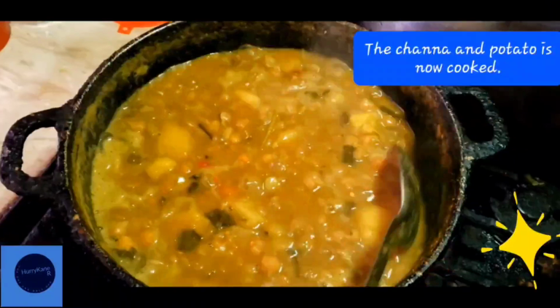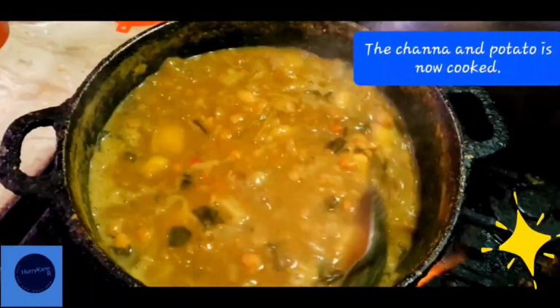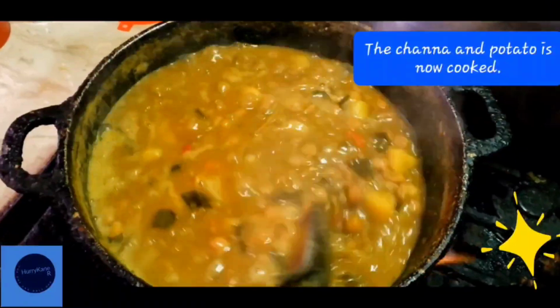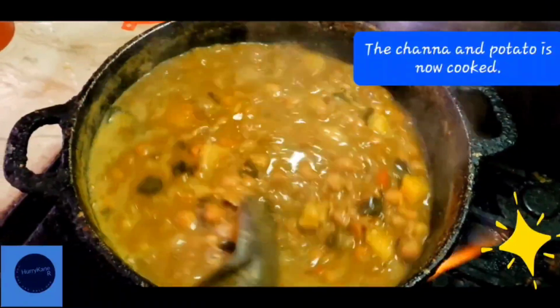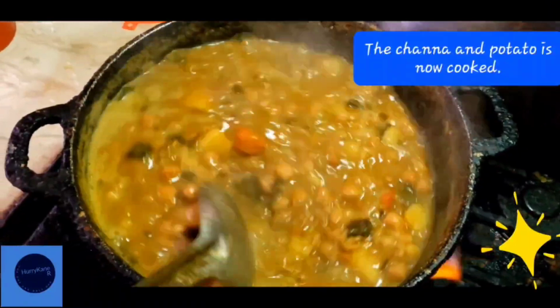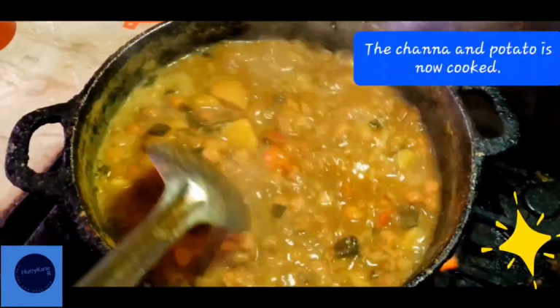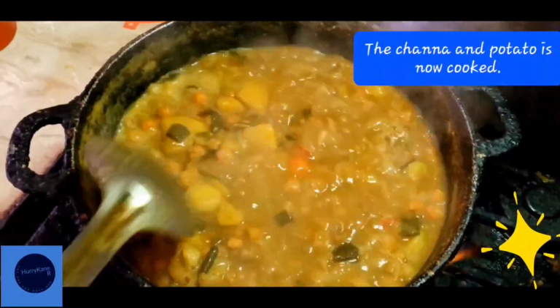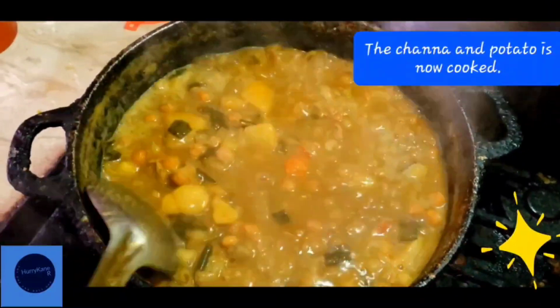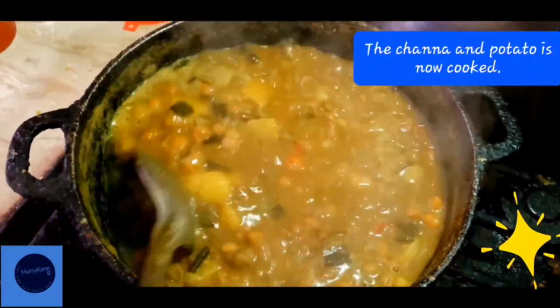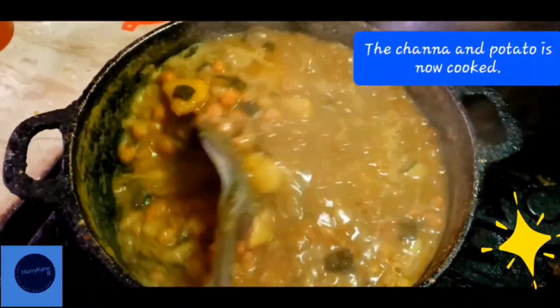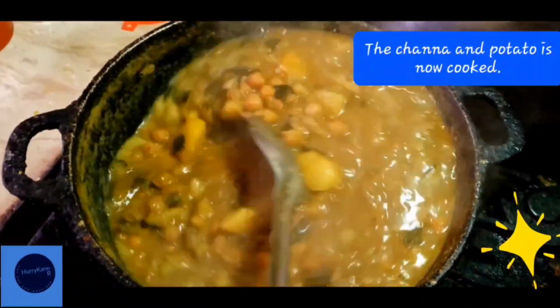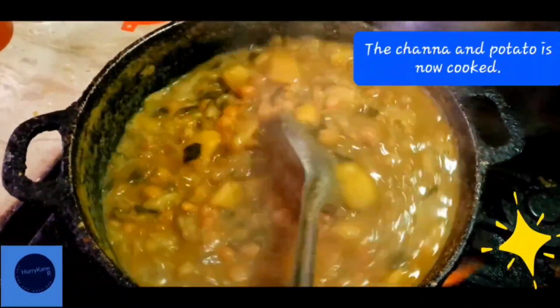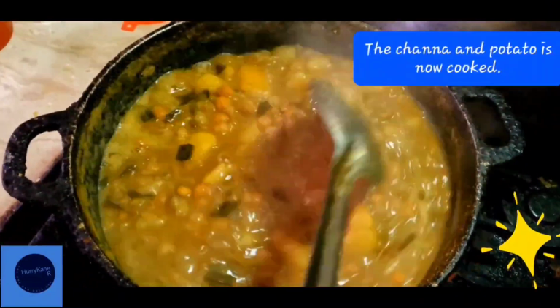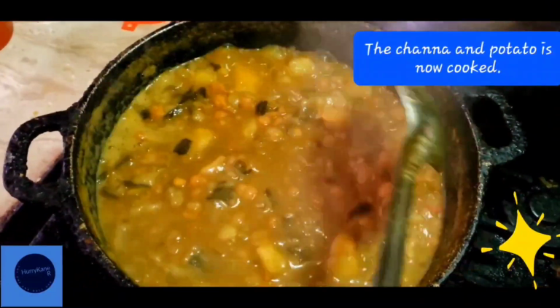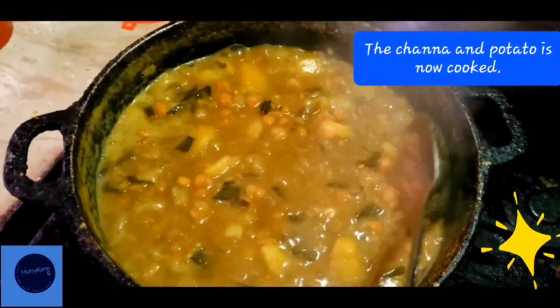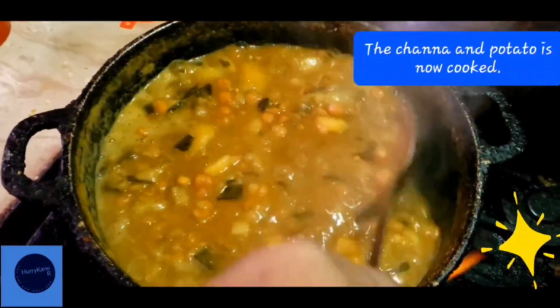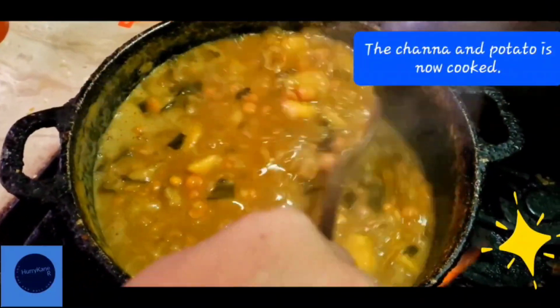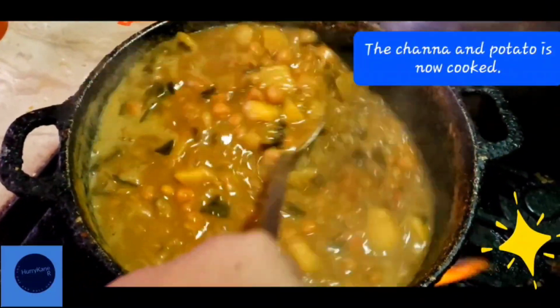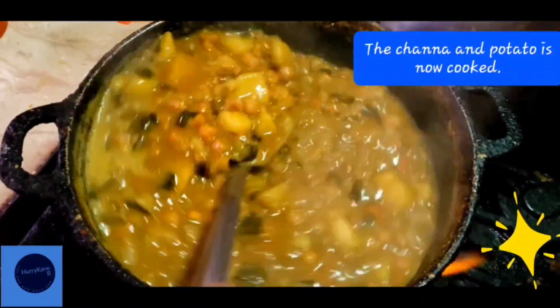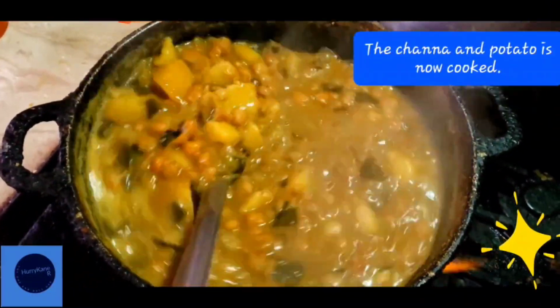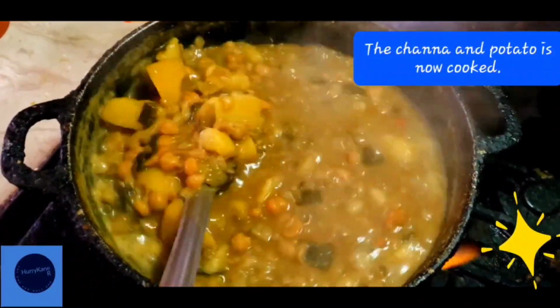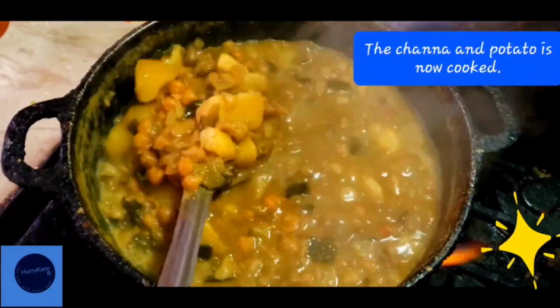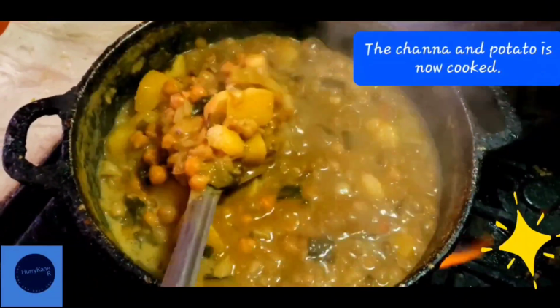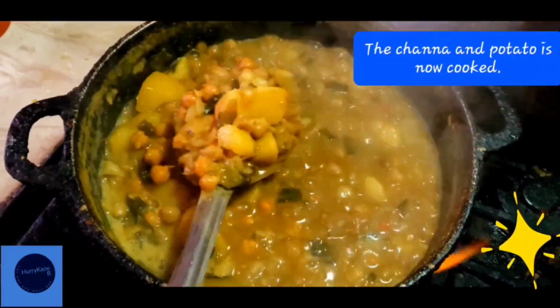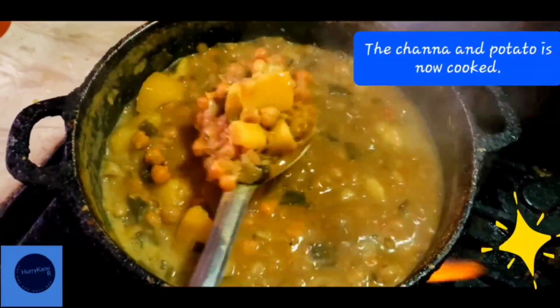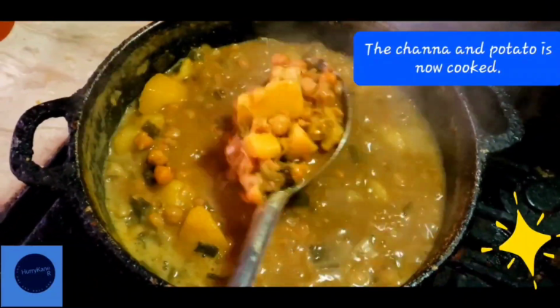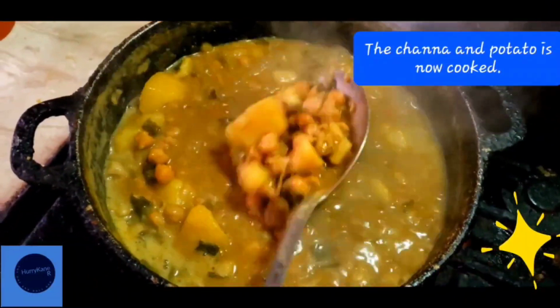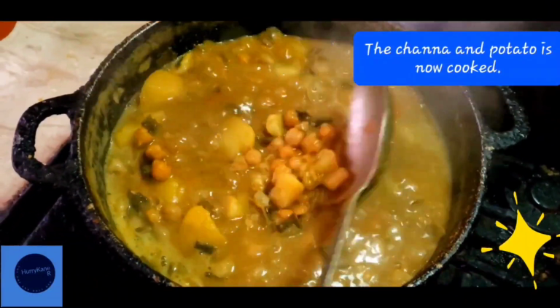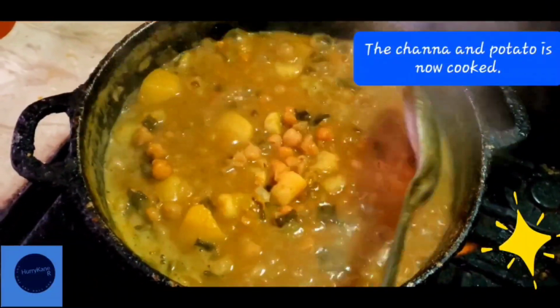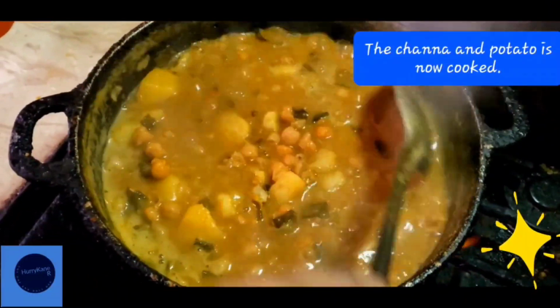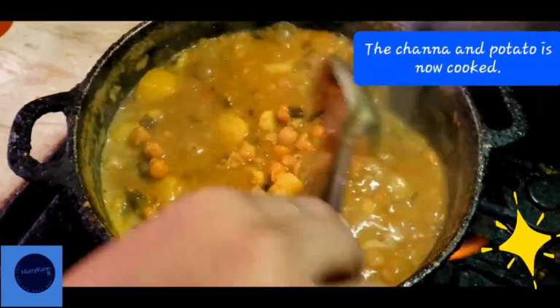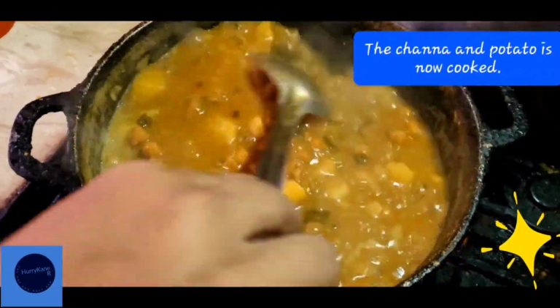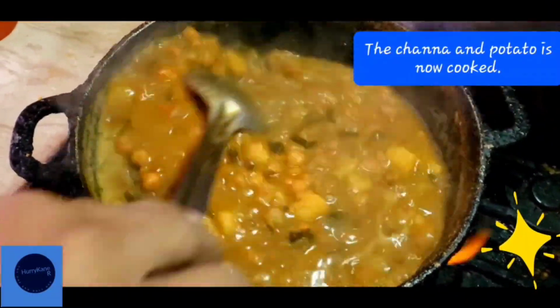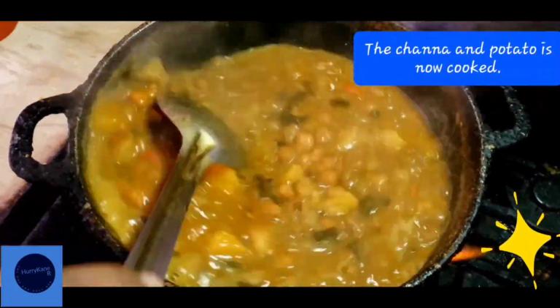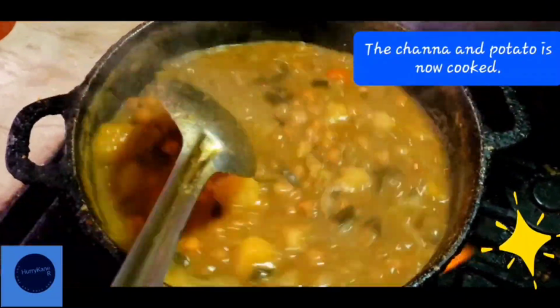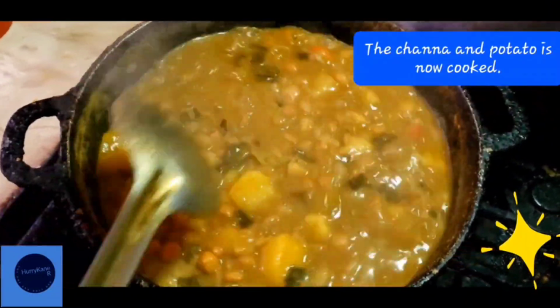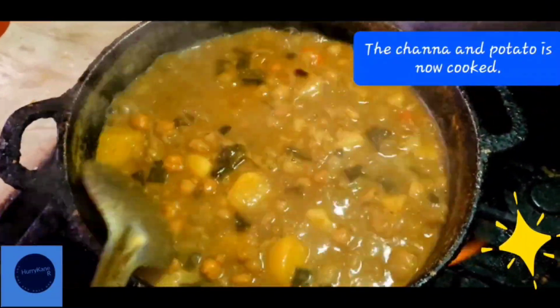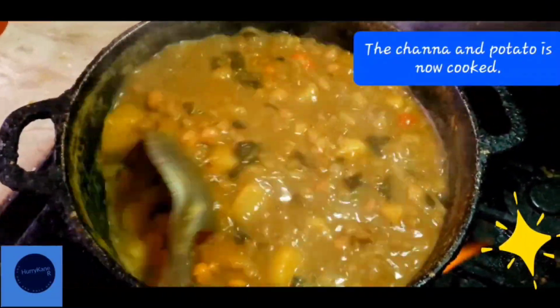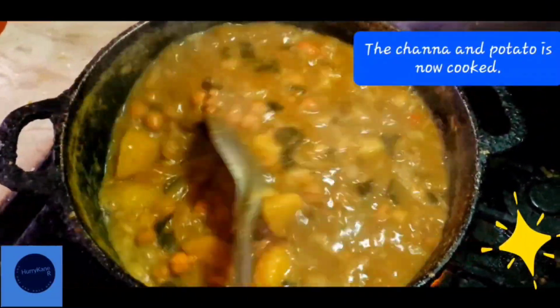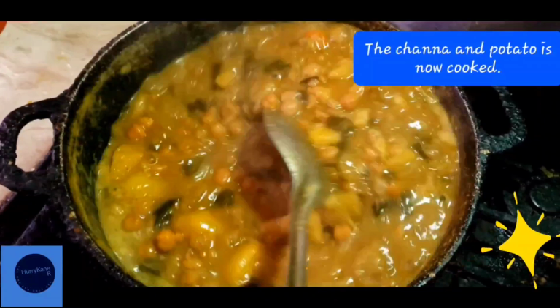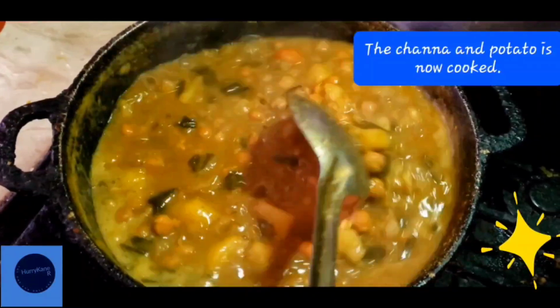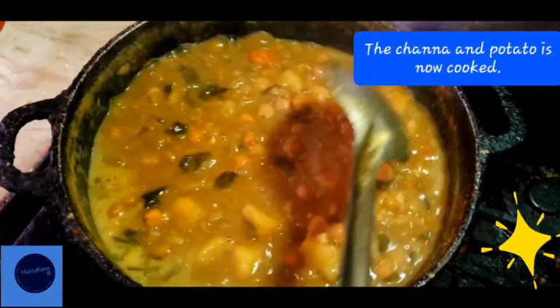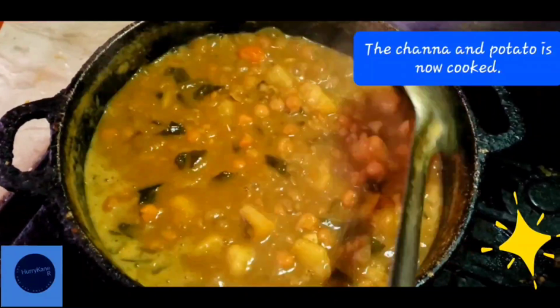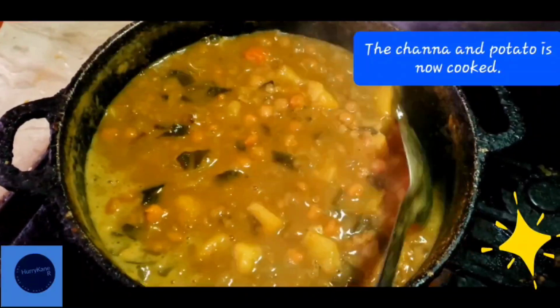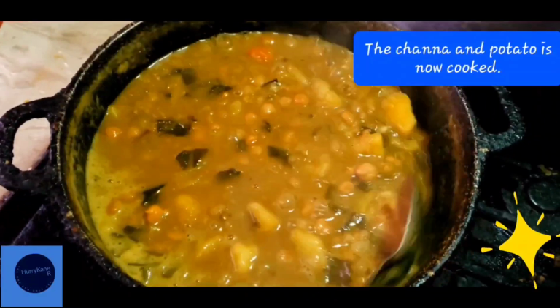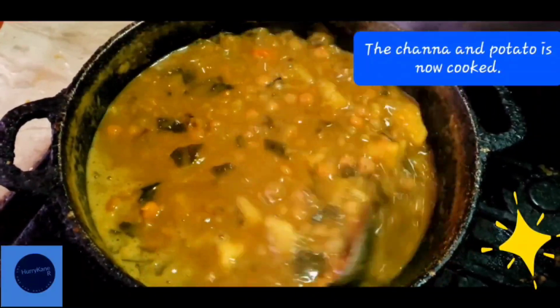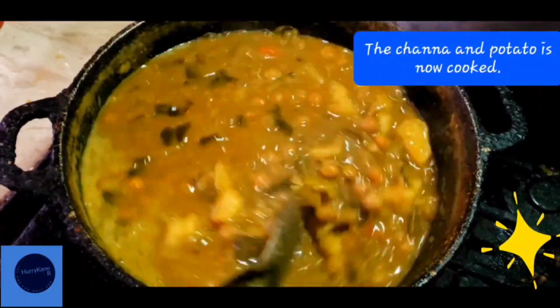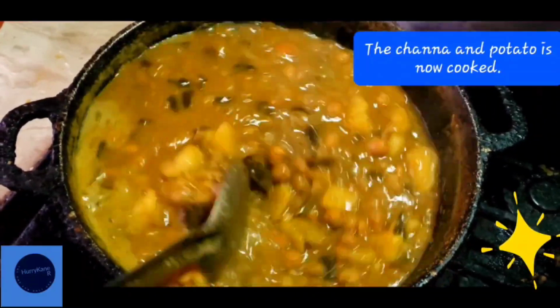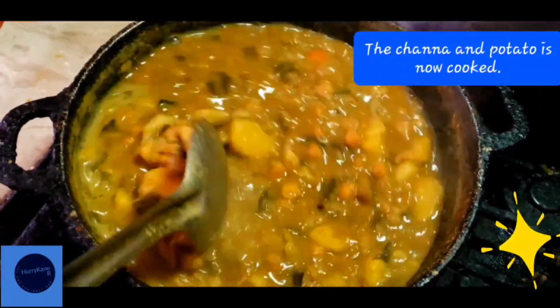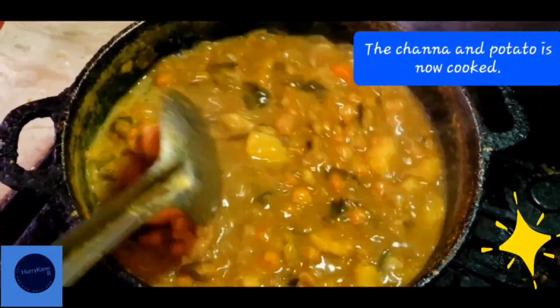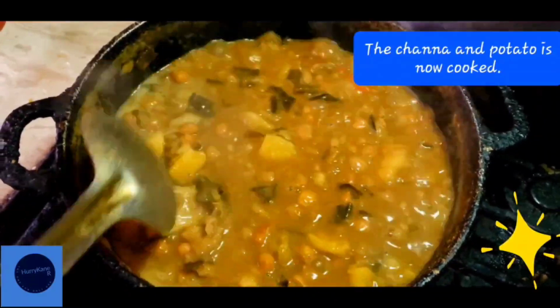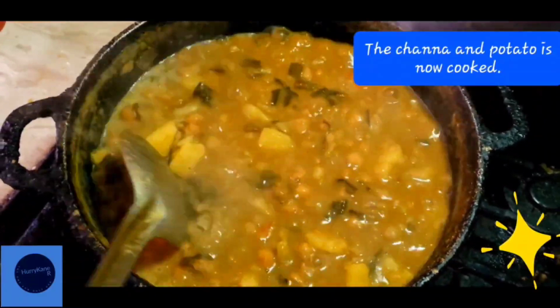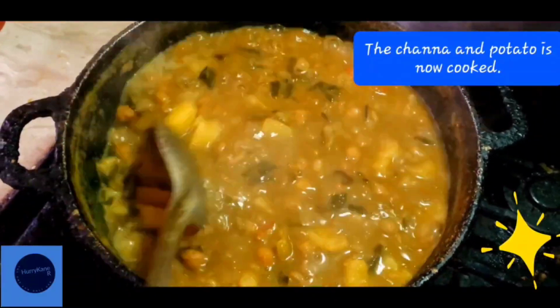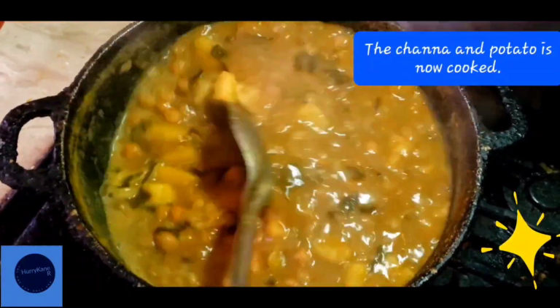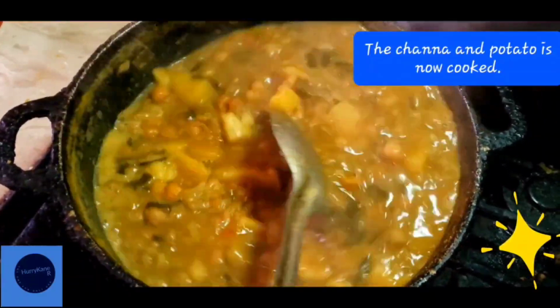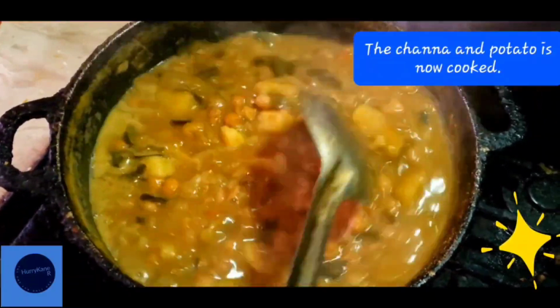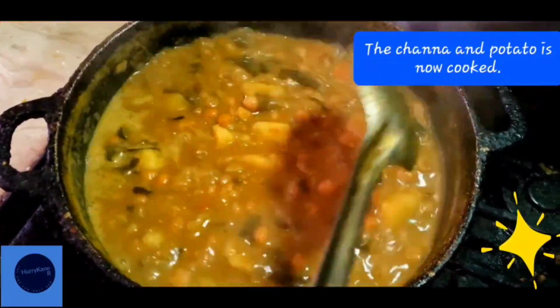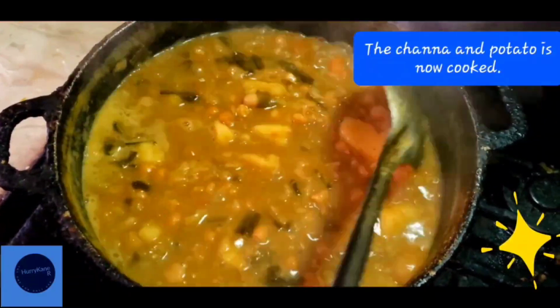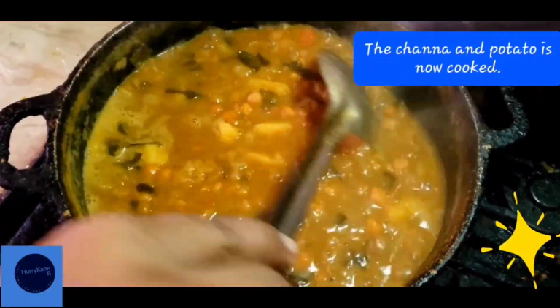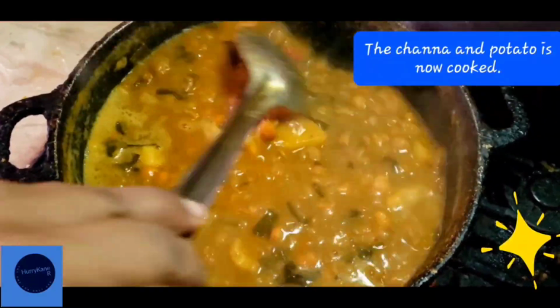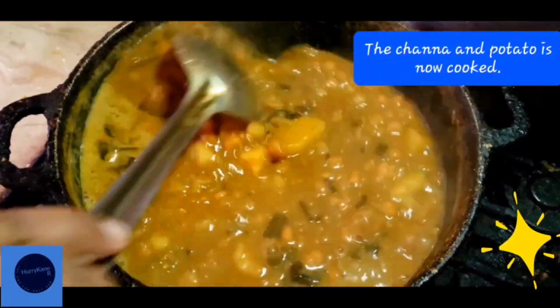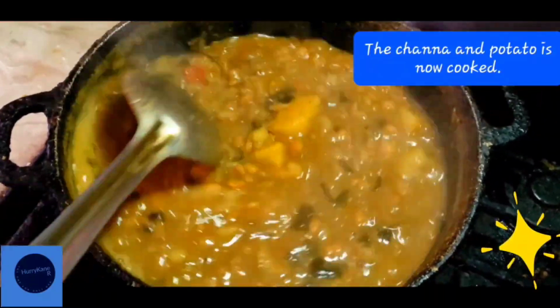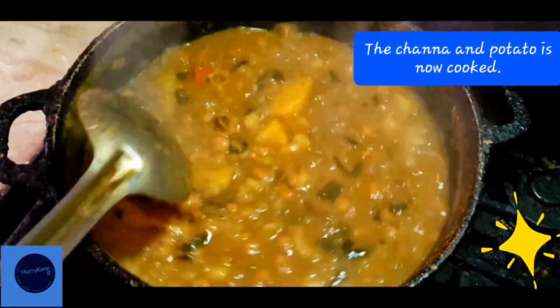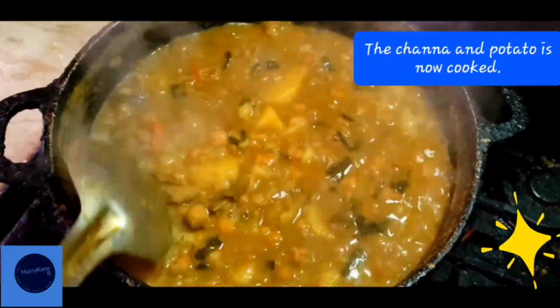The channa and potato has cooked nicely, so it is time to take it down. It will look very, very delicious. Thank you very much.